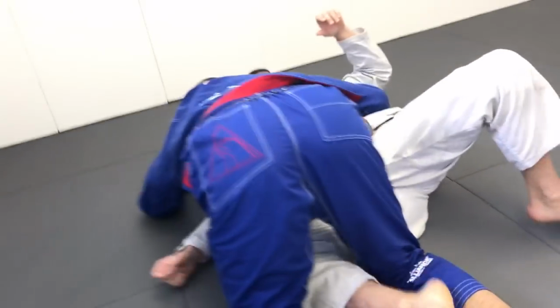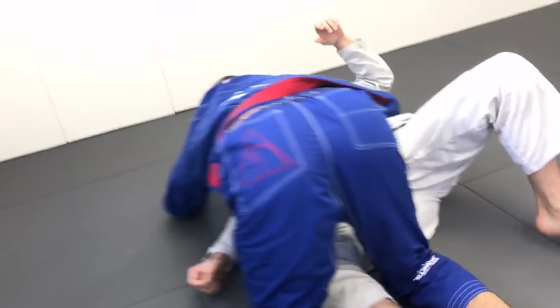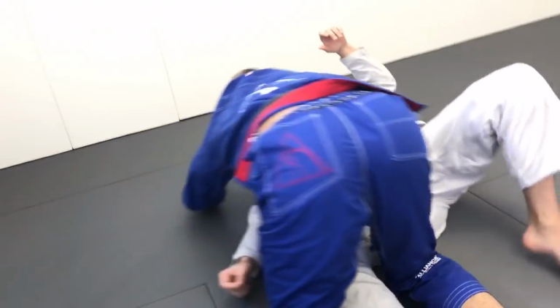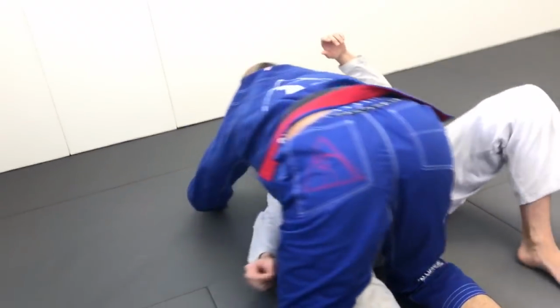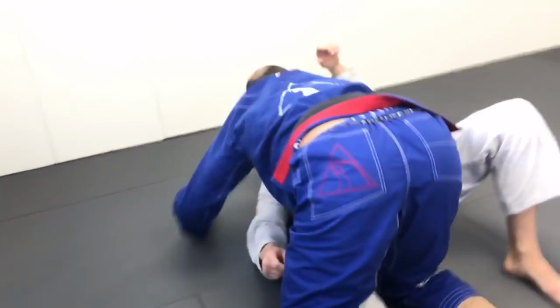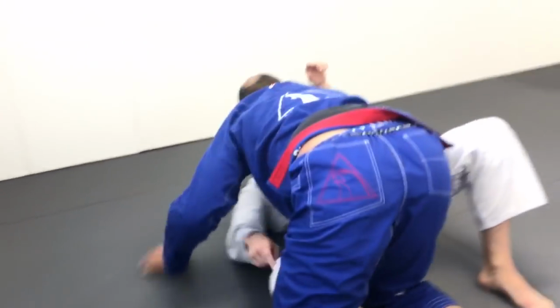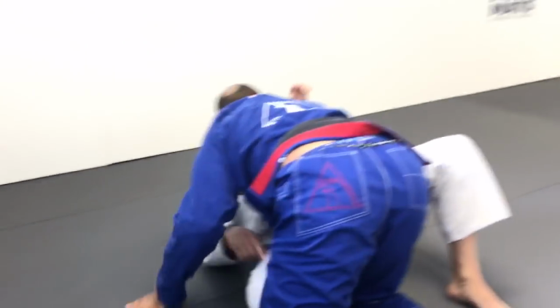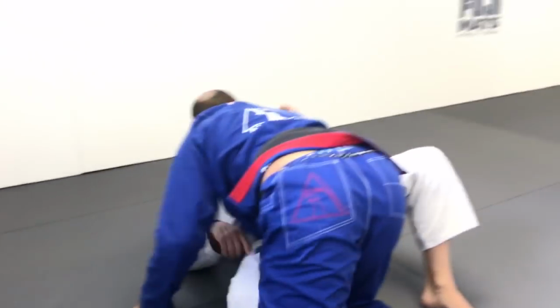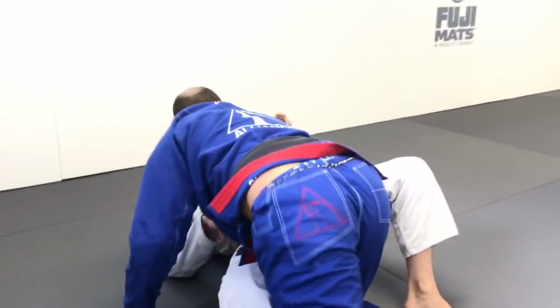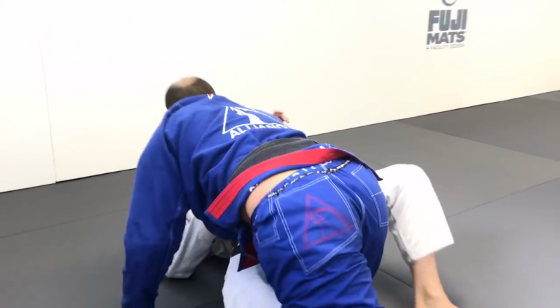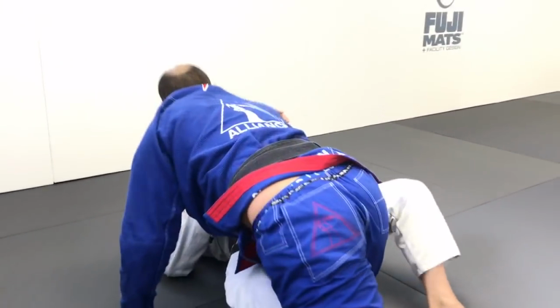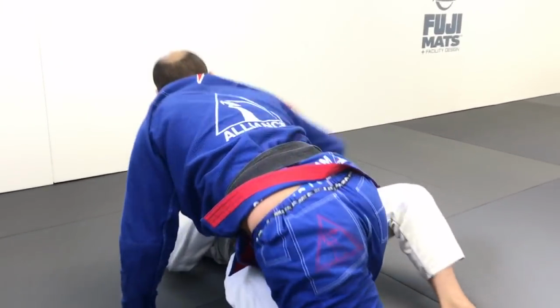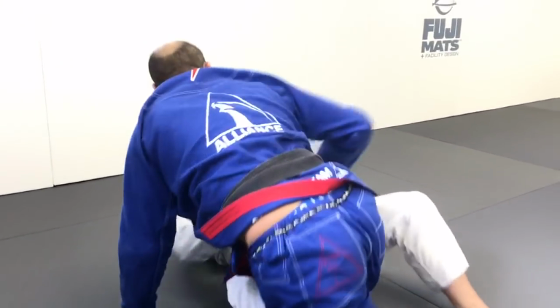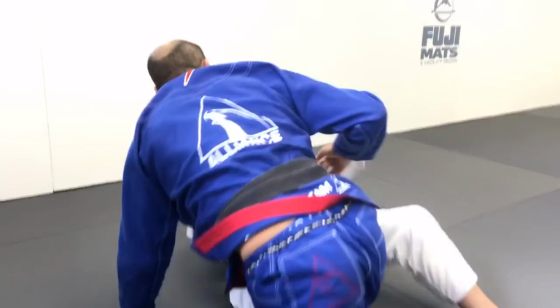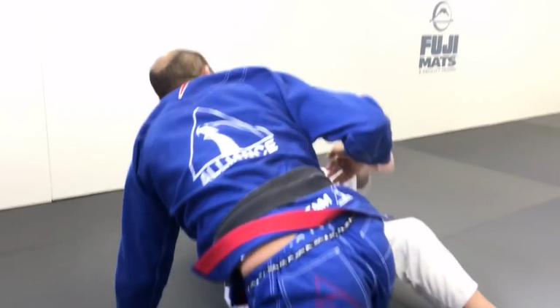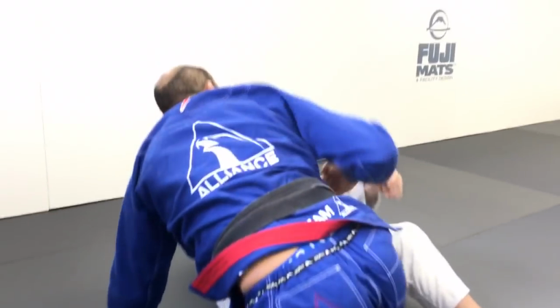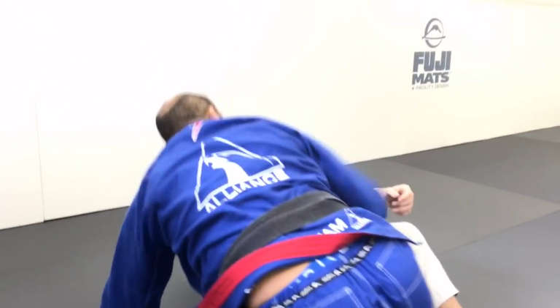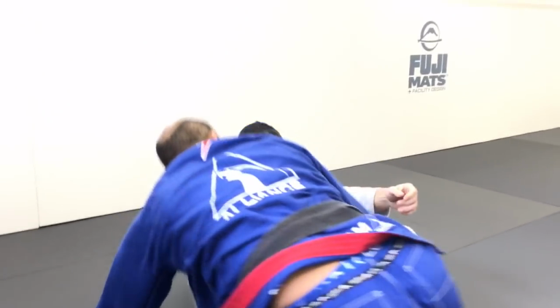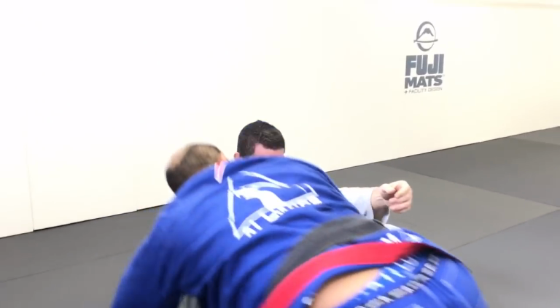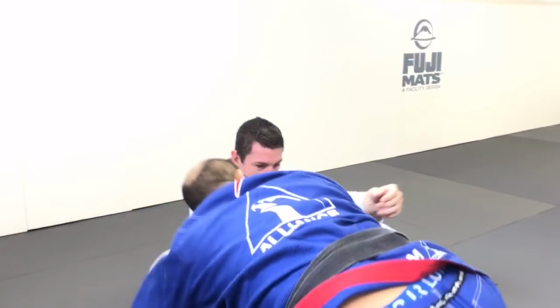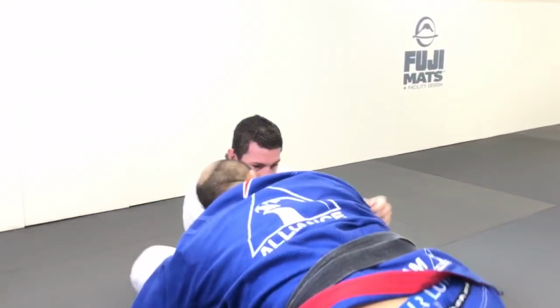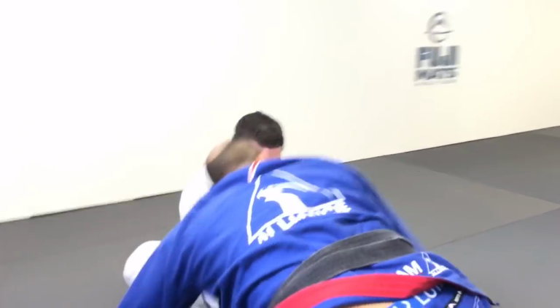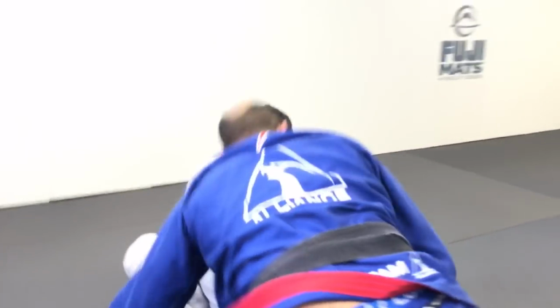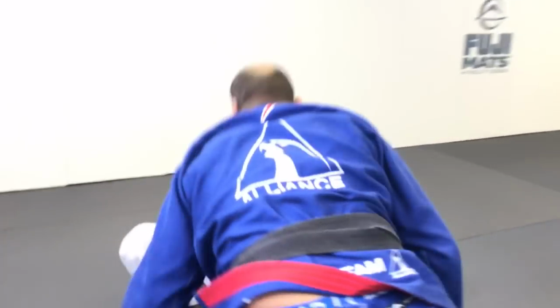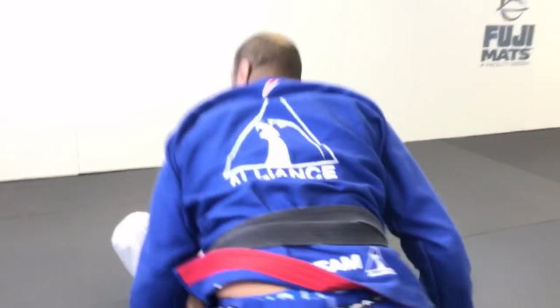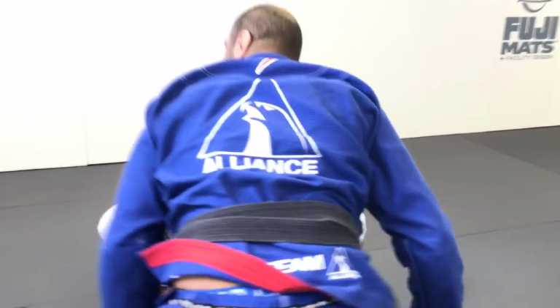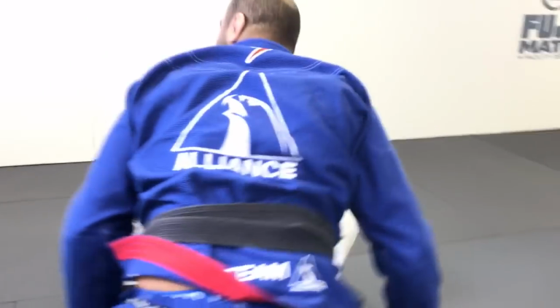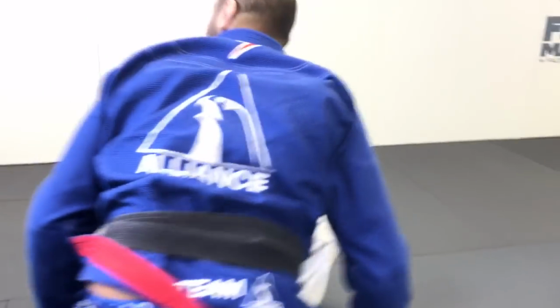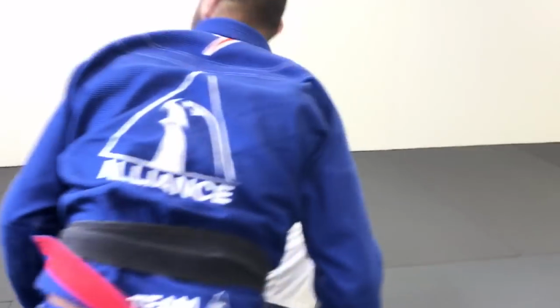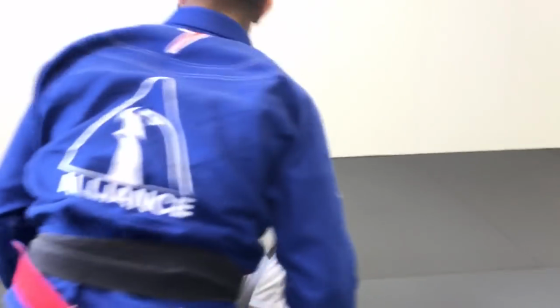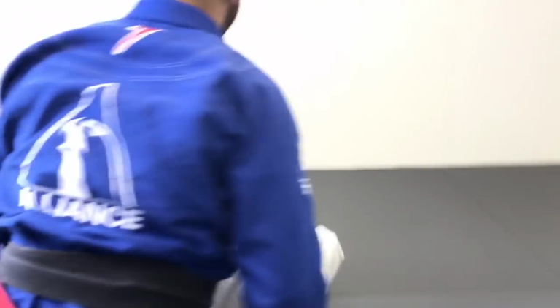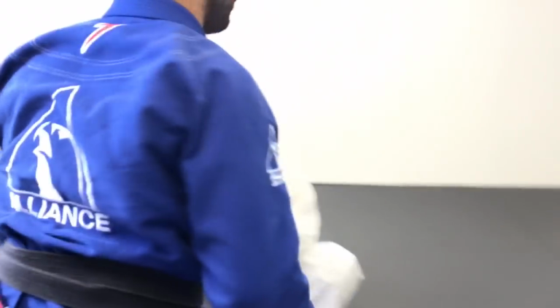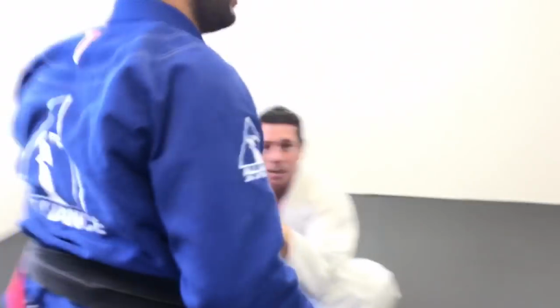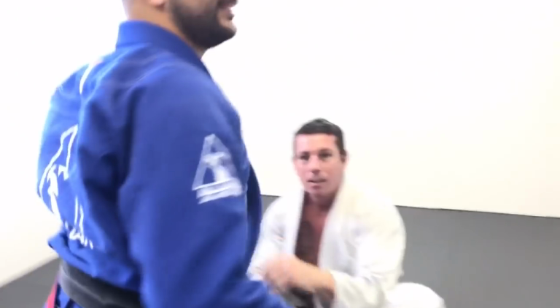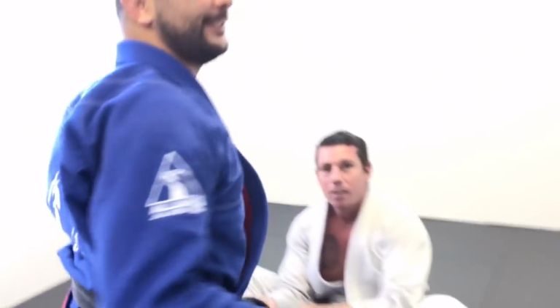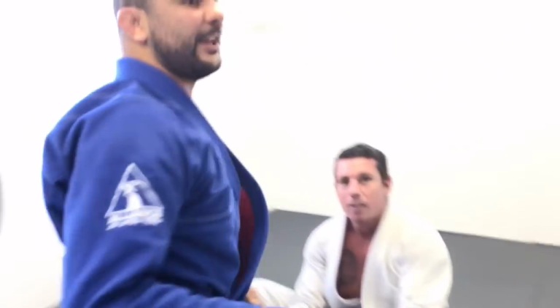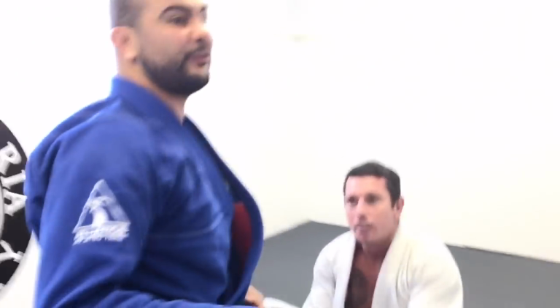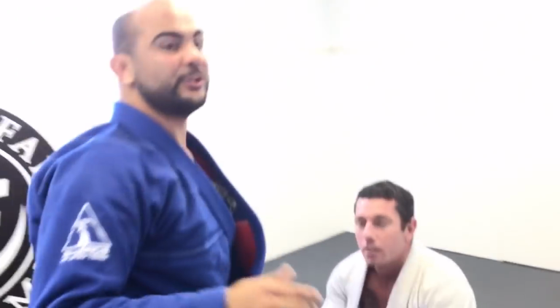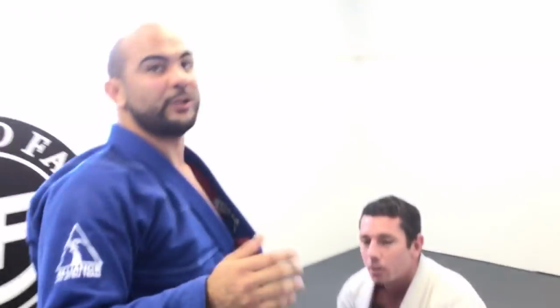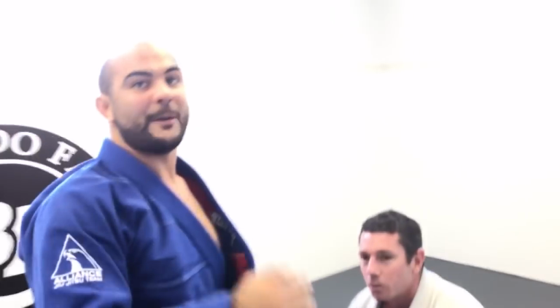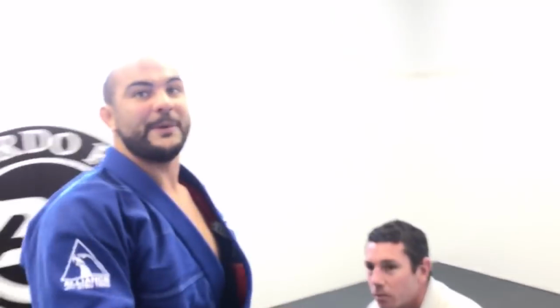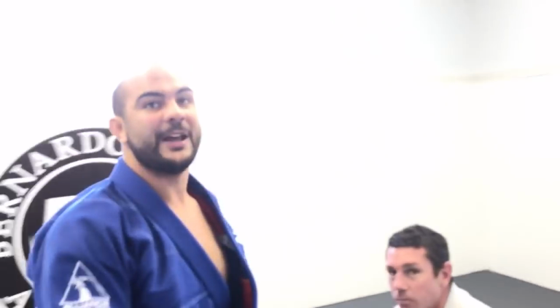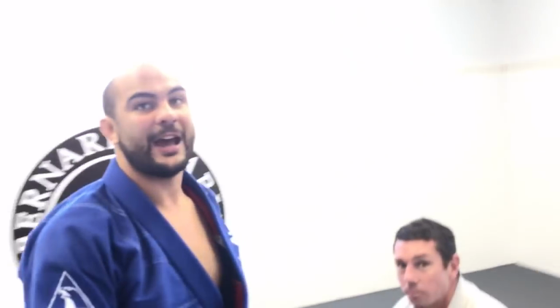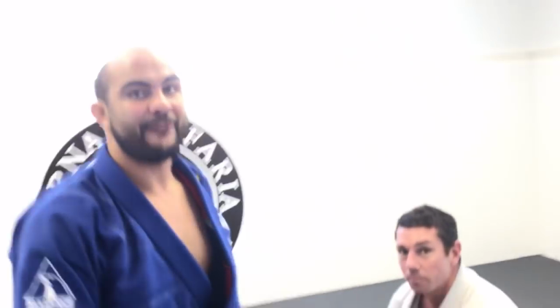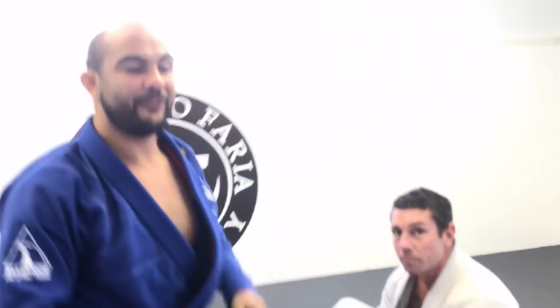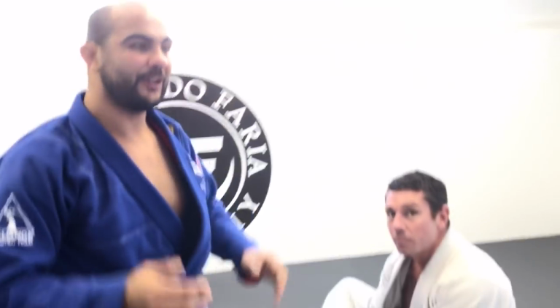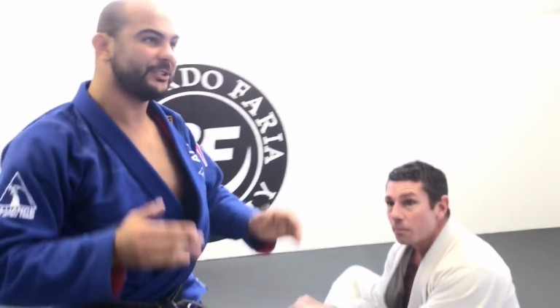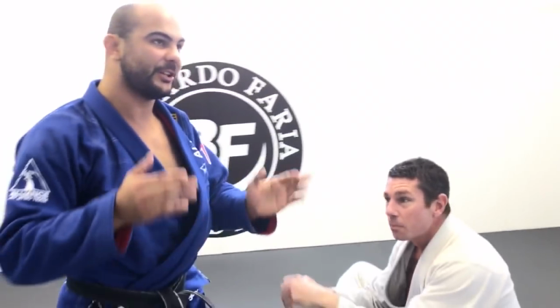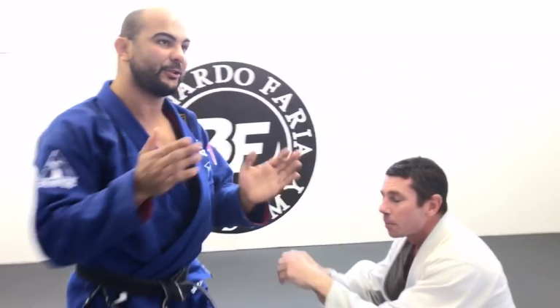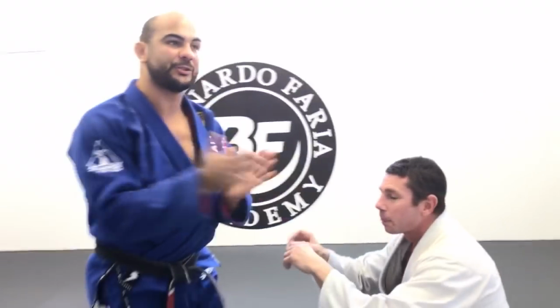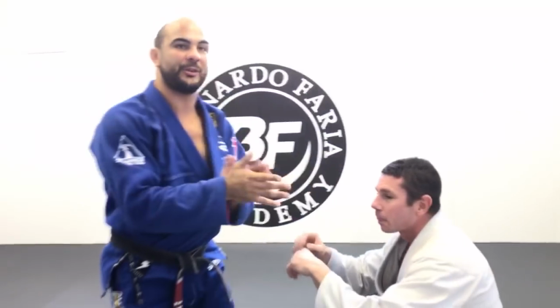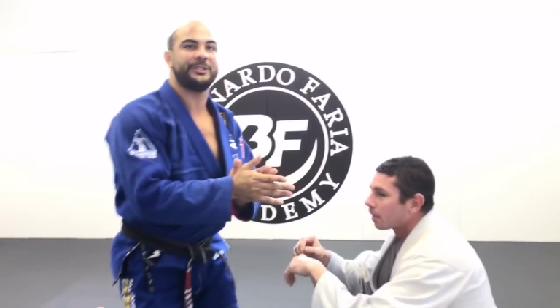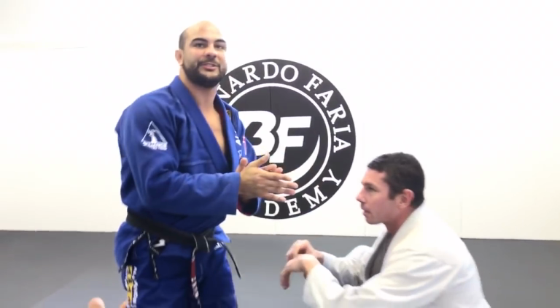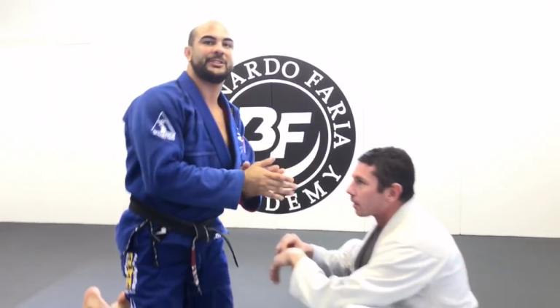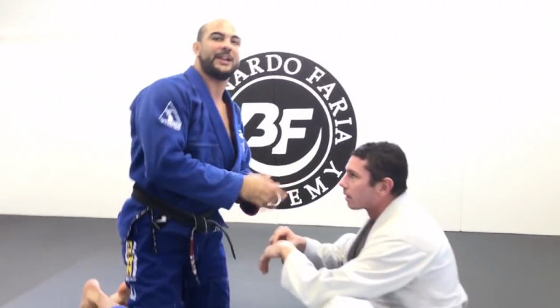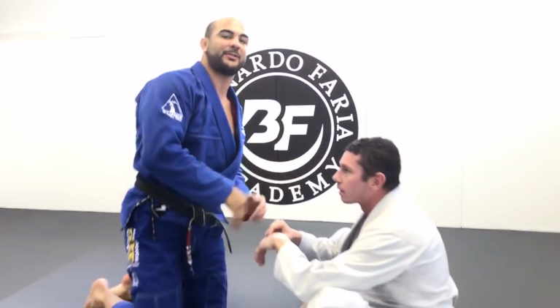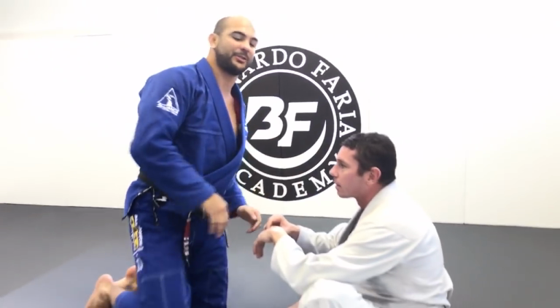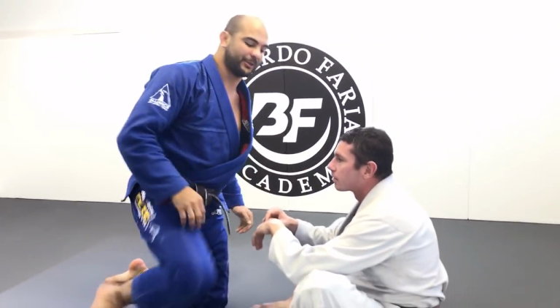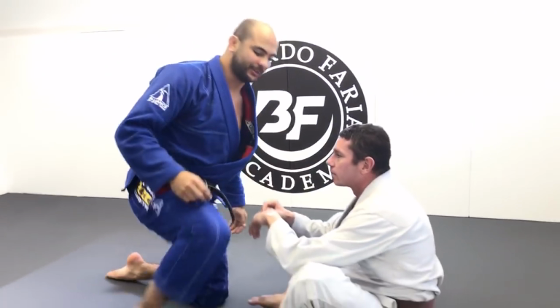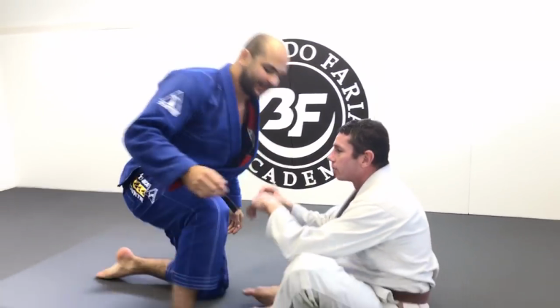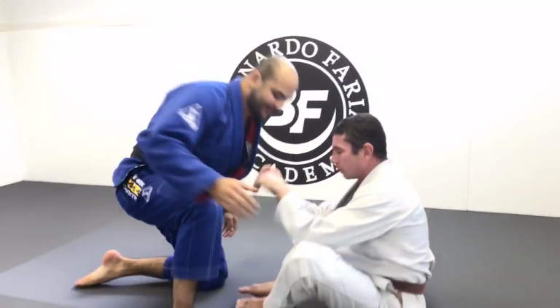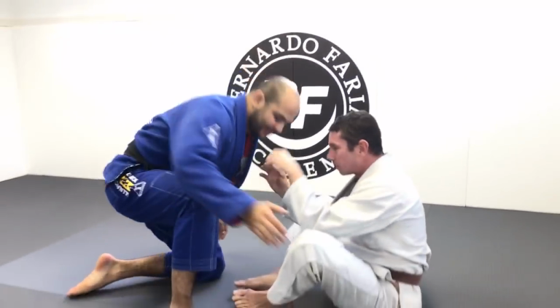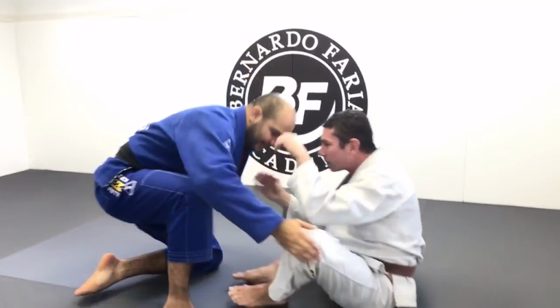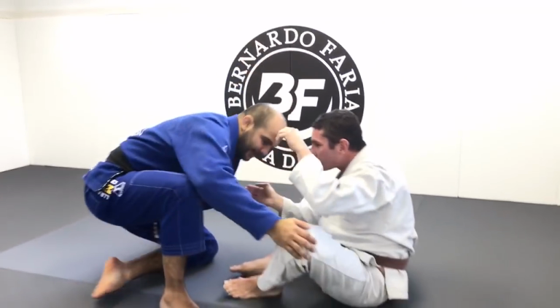So what Justin is doing, he's going to go straight to side control — instead of stopping at half guard, he's going to go straight to side control. Let's see it again.